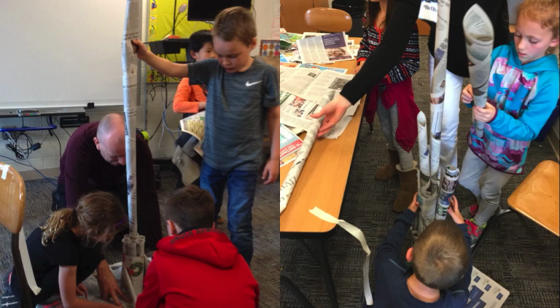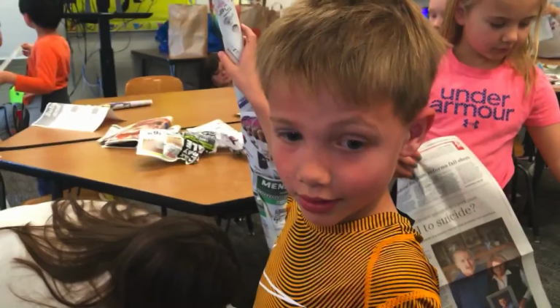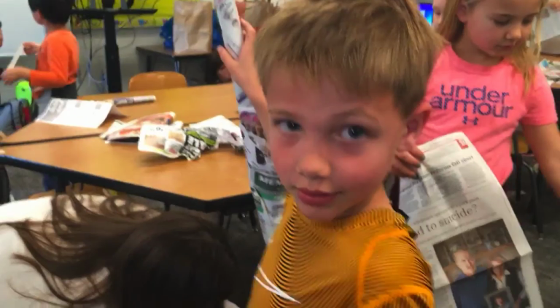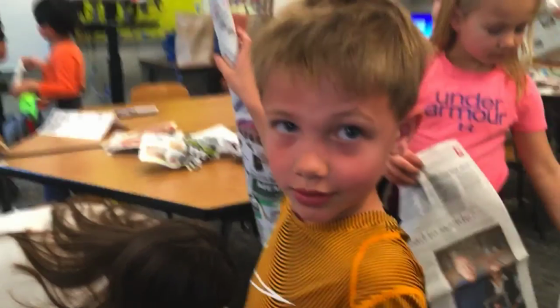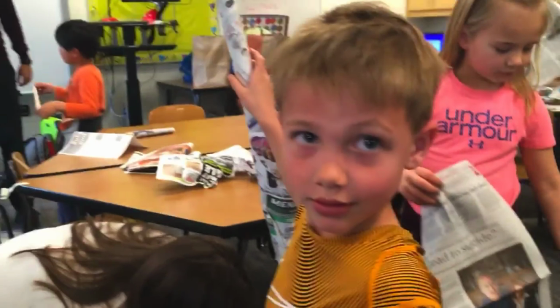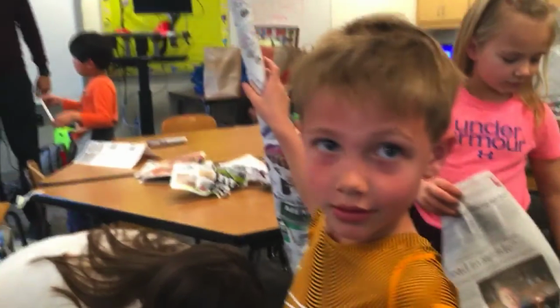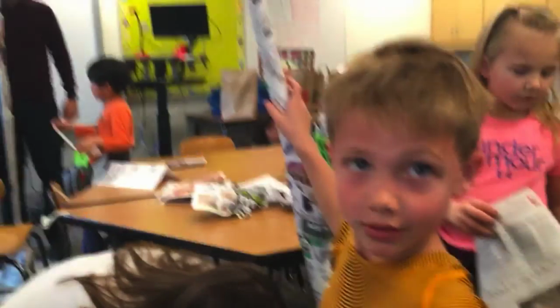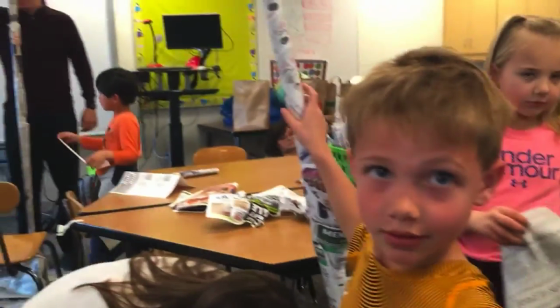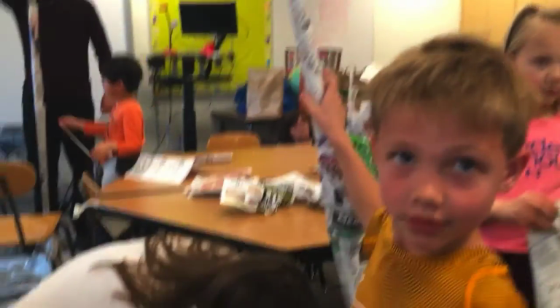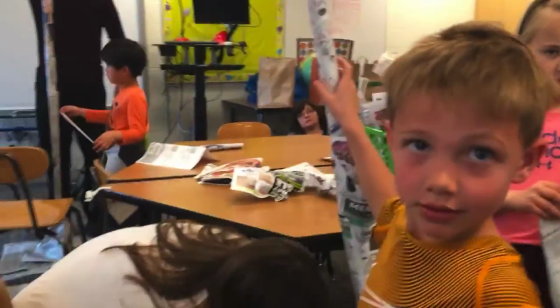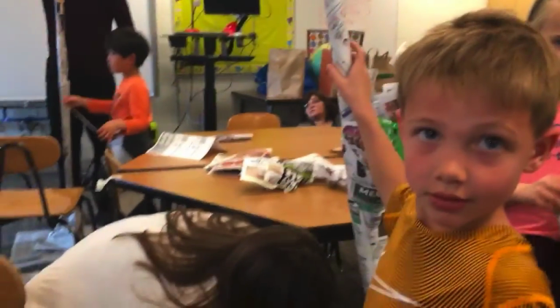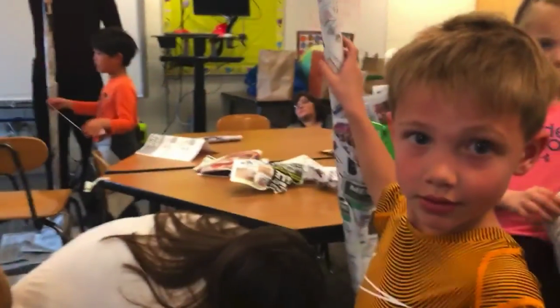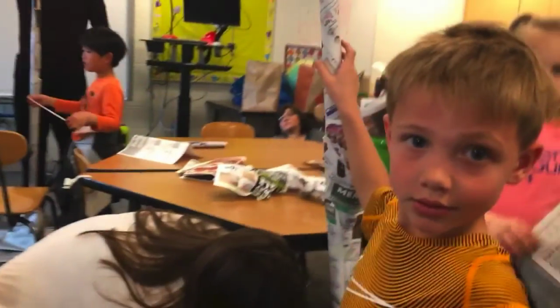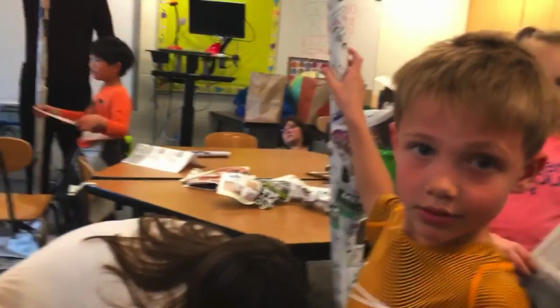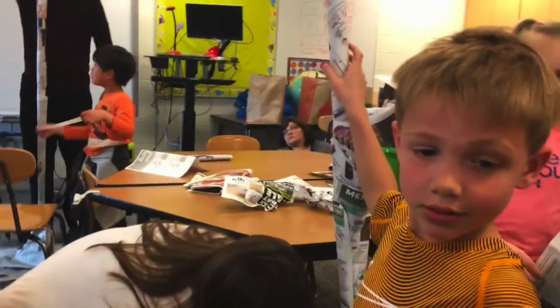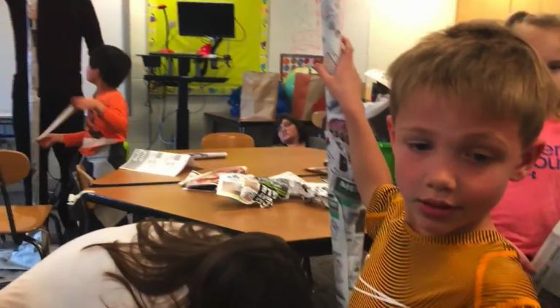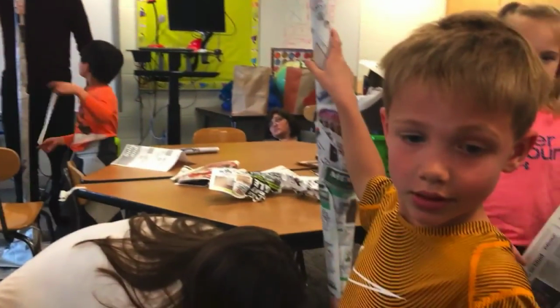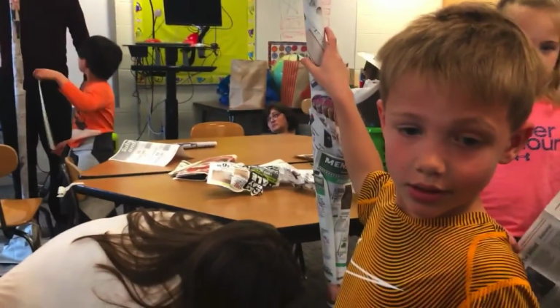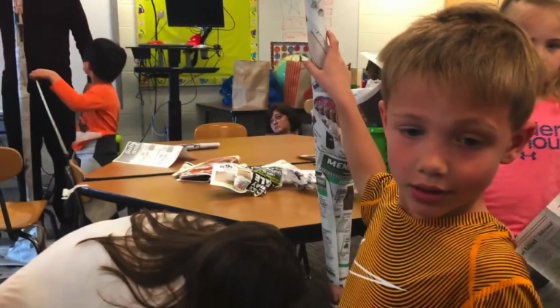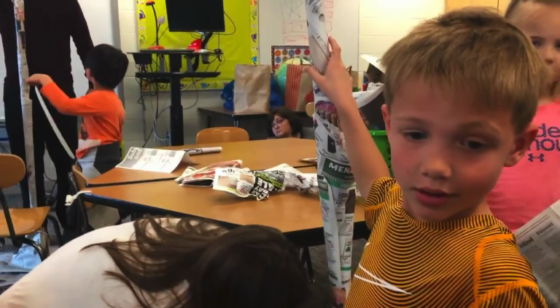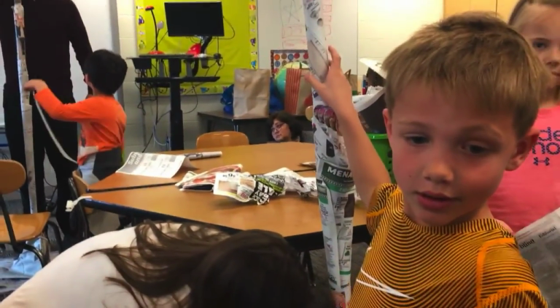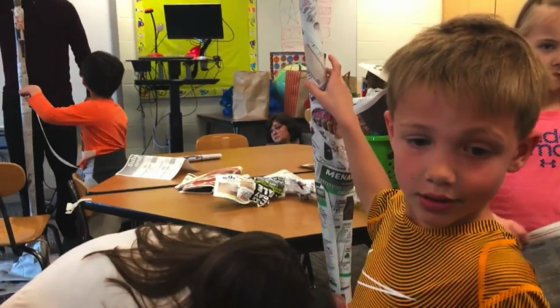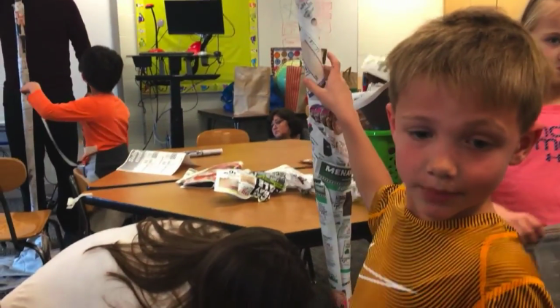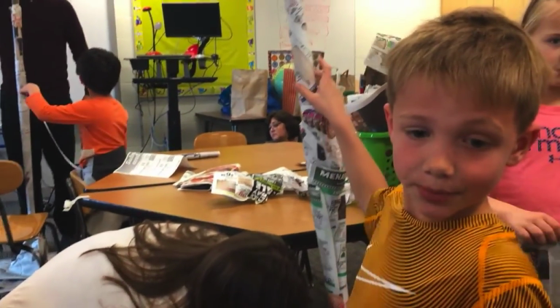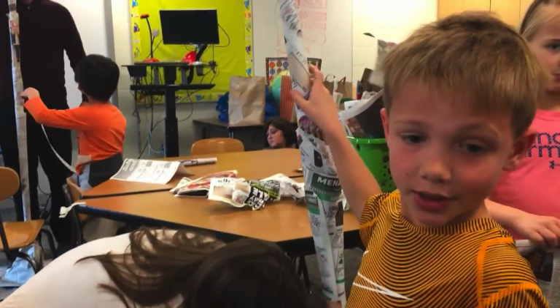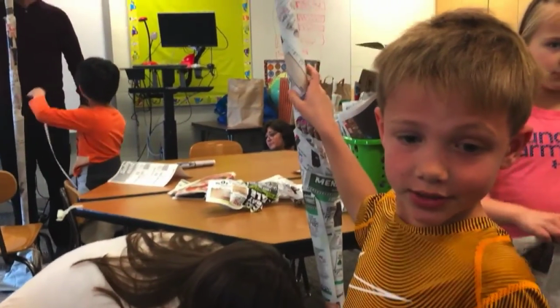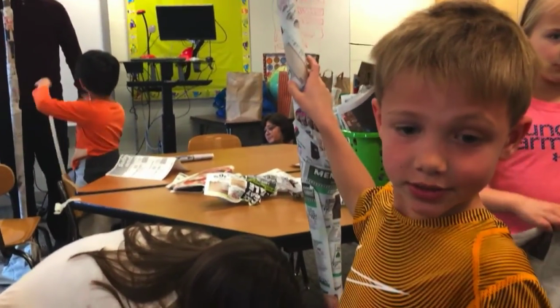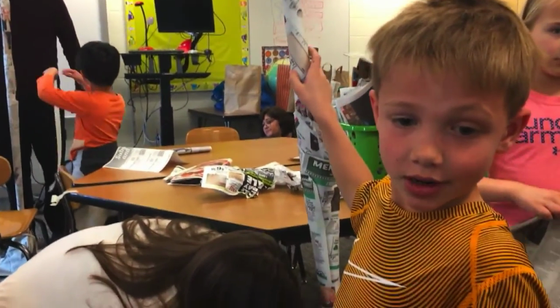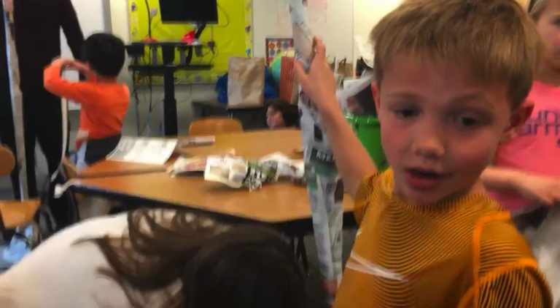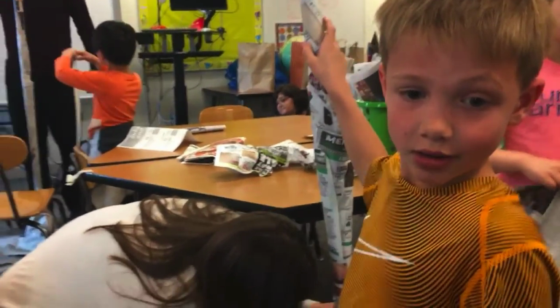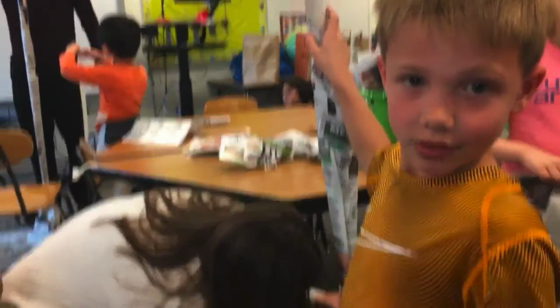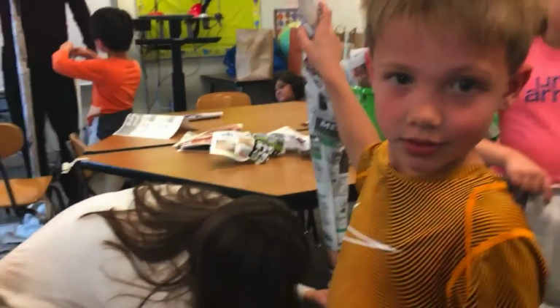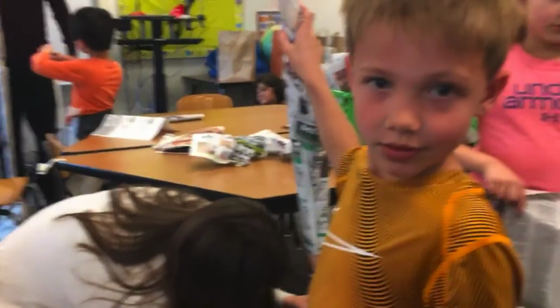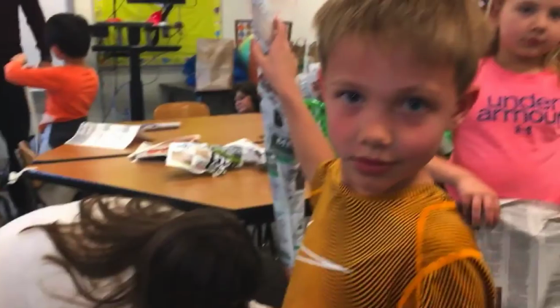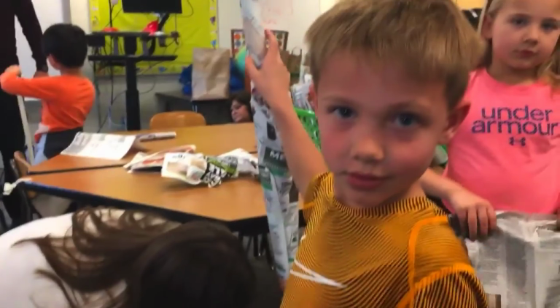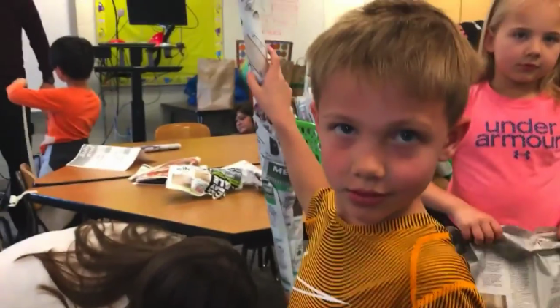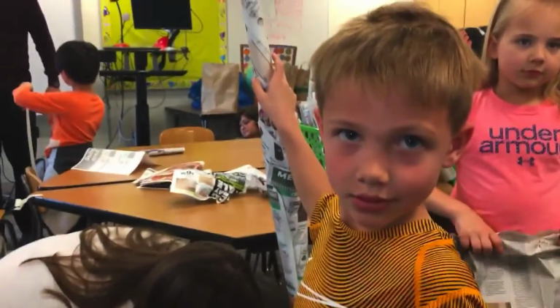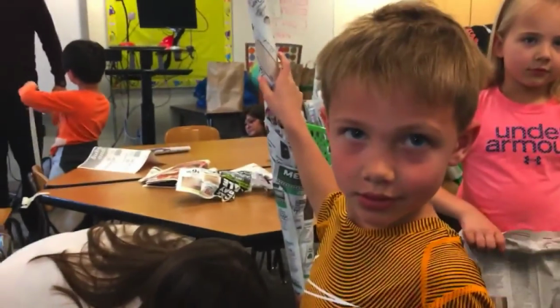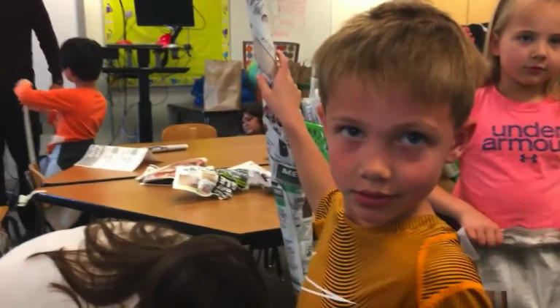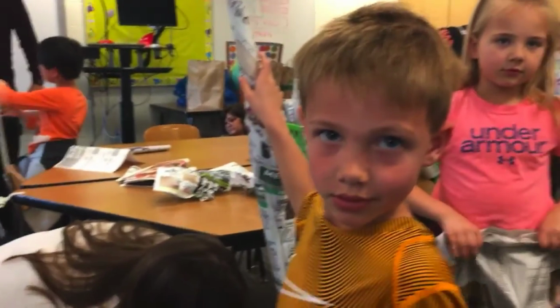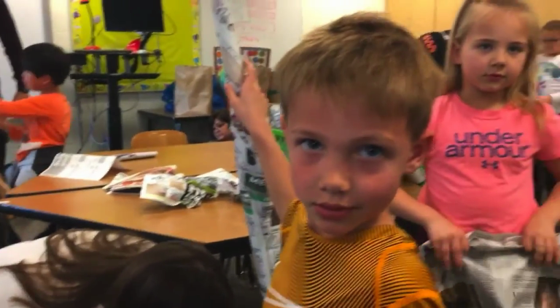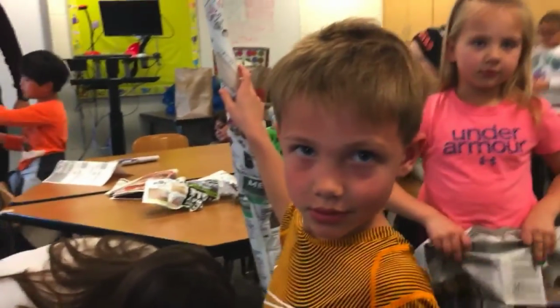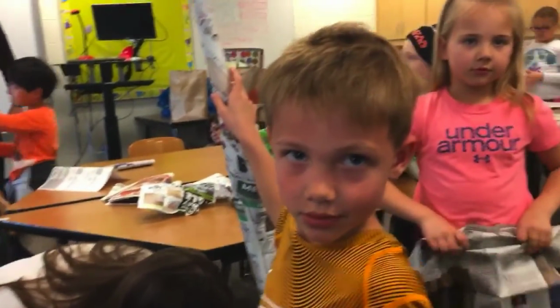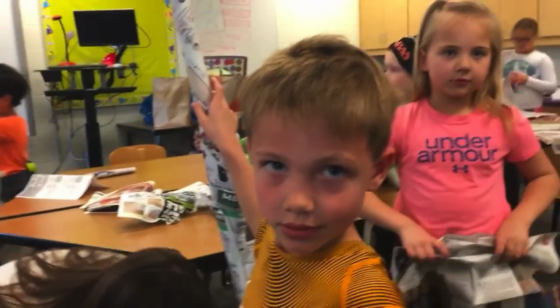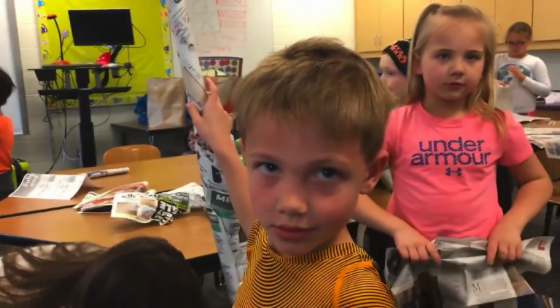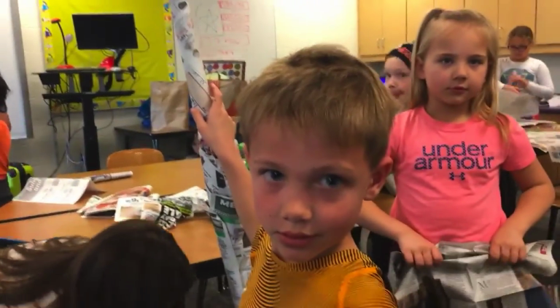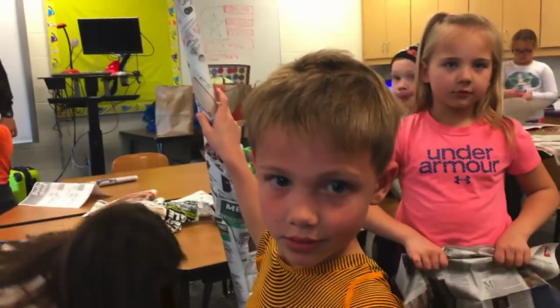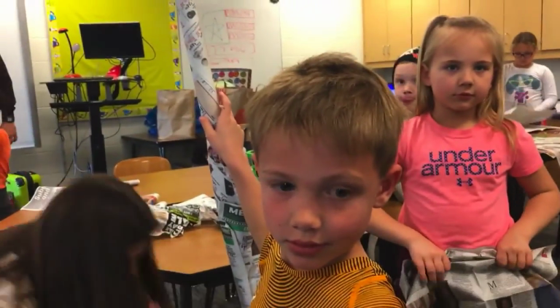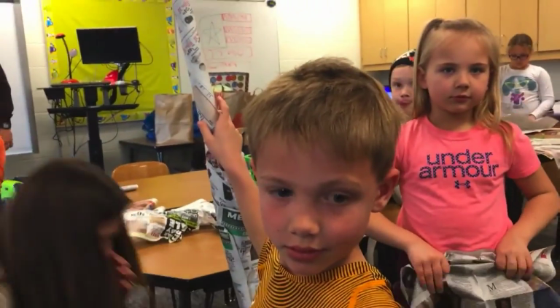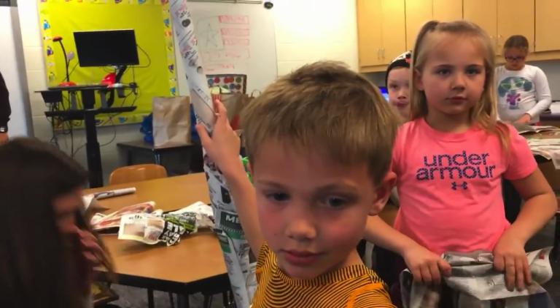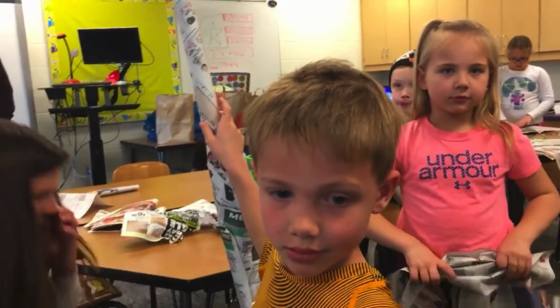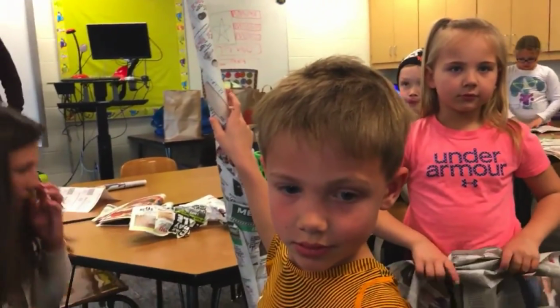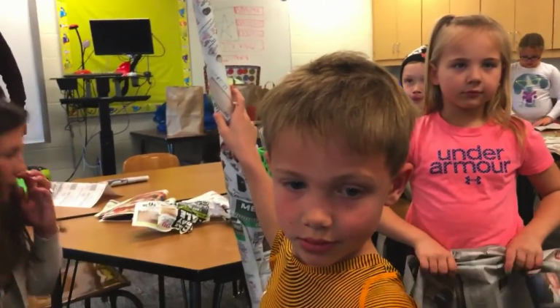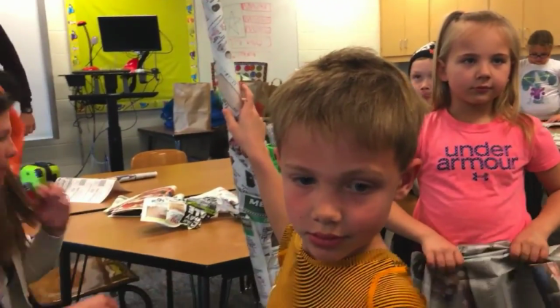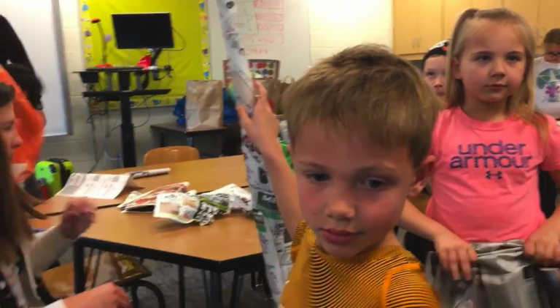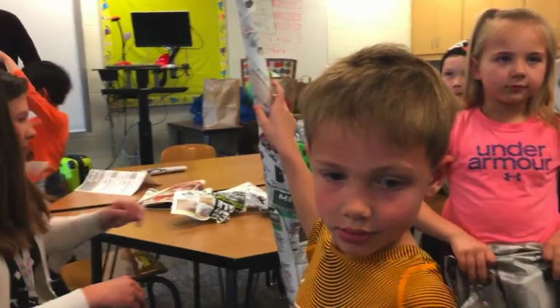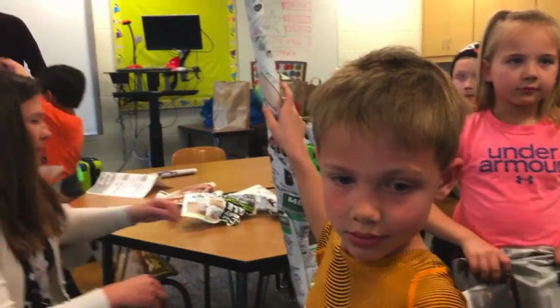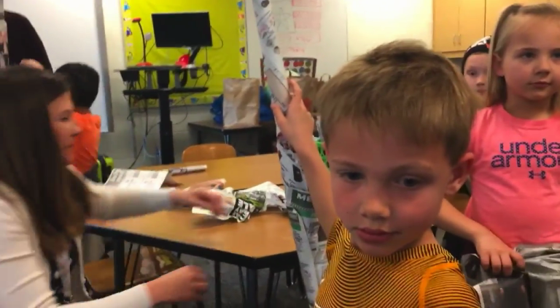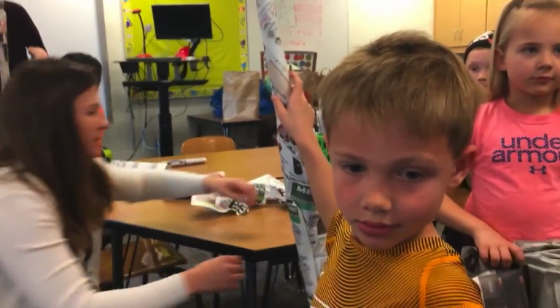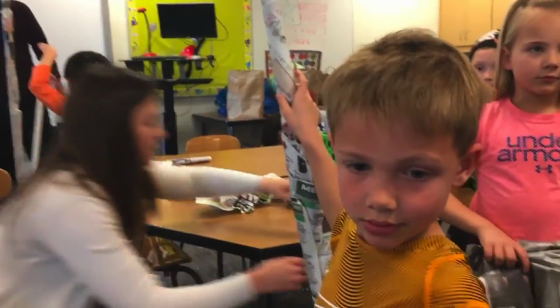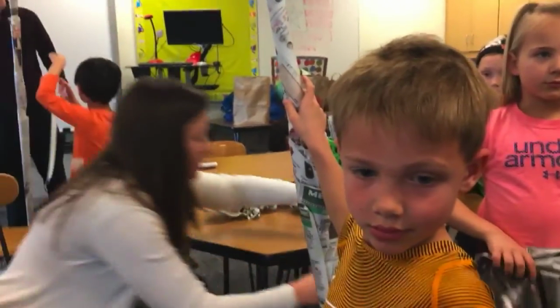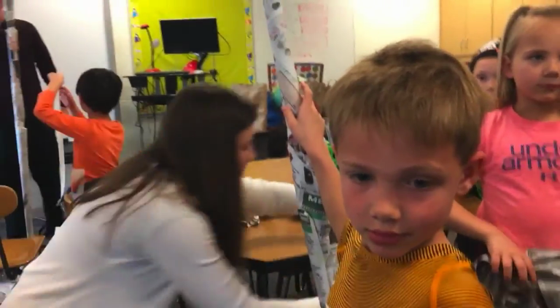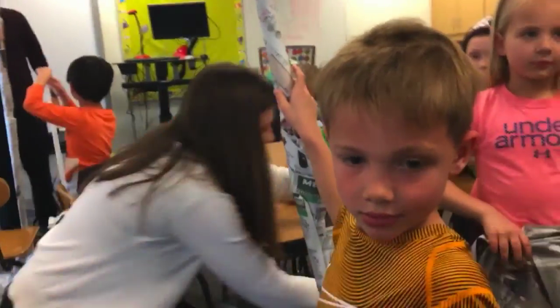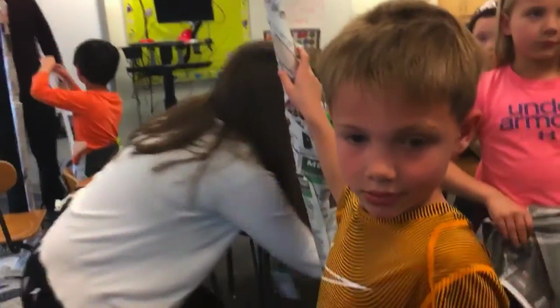What are you making? A beanstalk. And what have you learned about this?